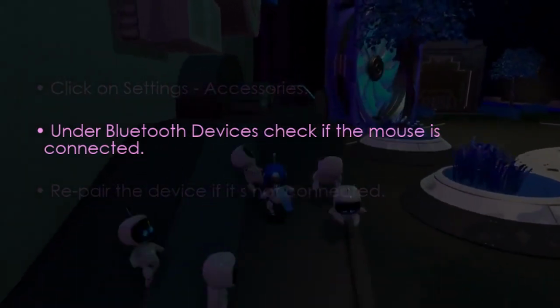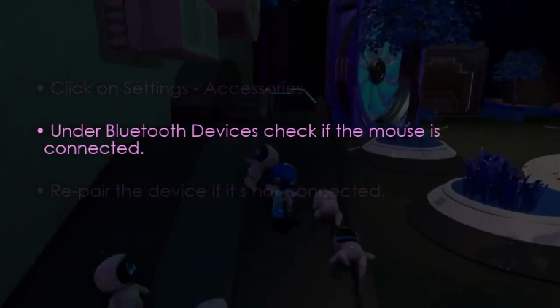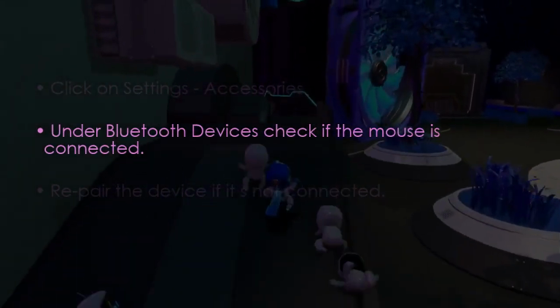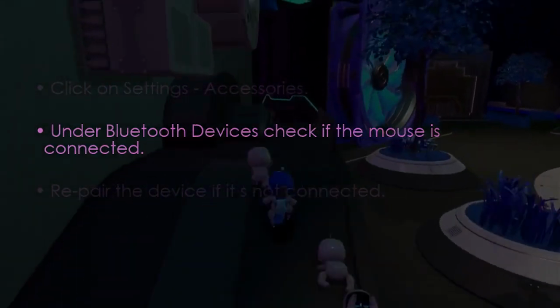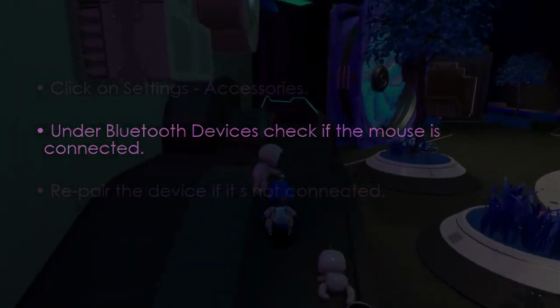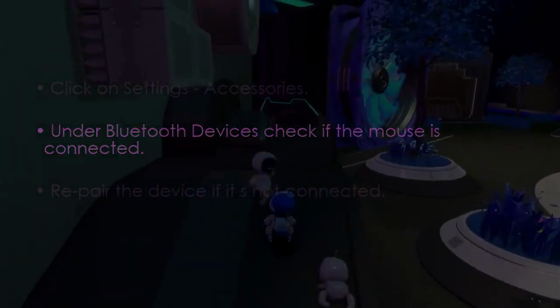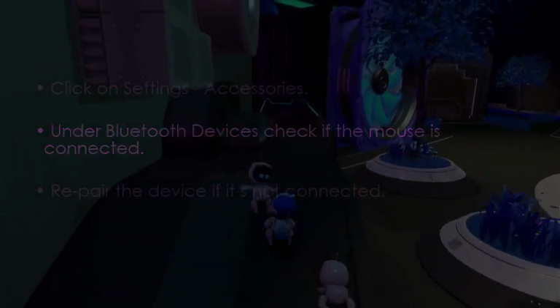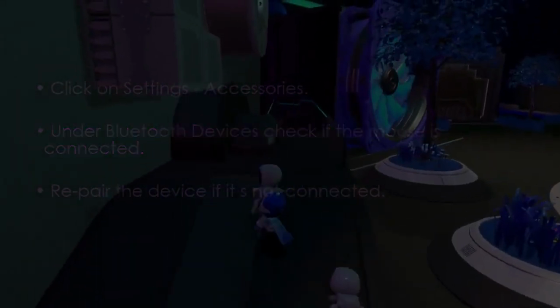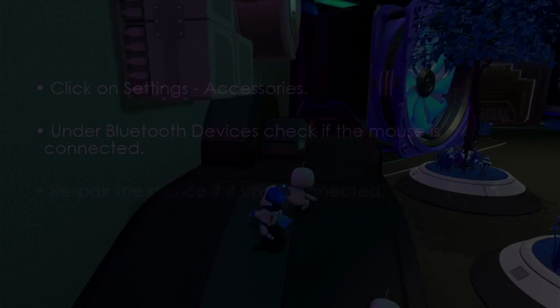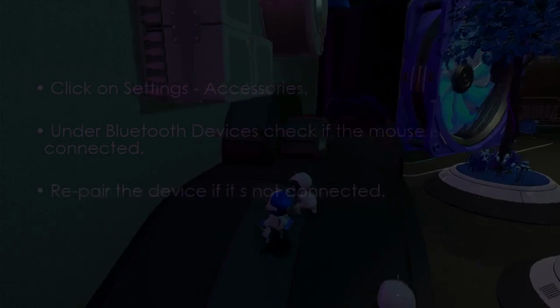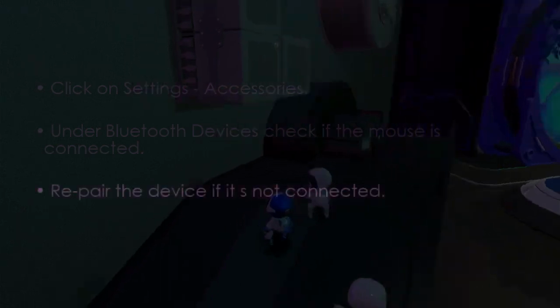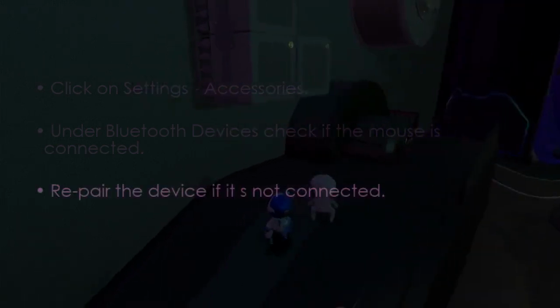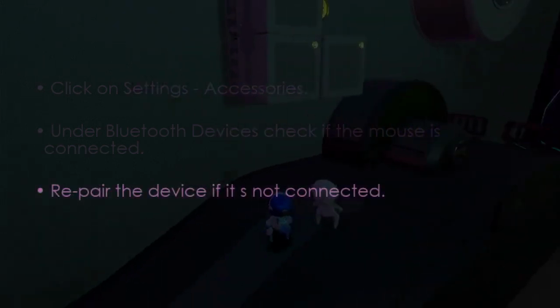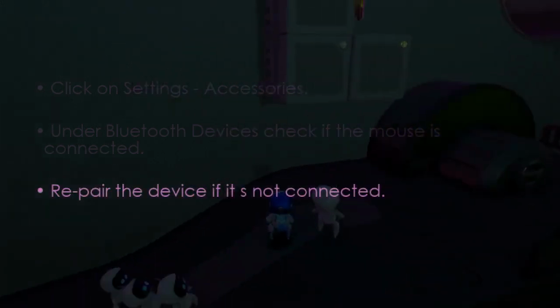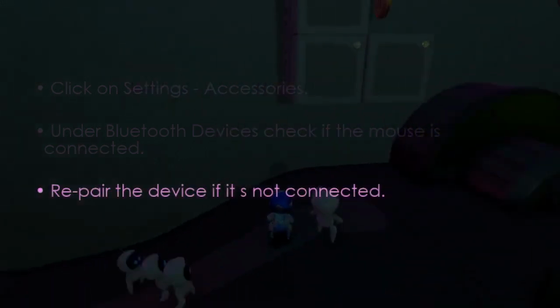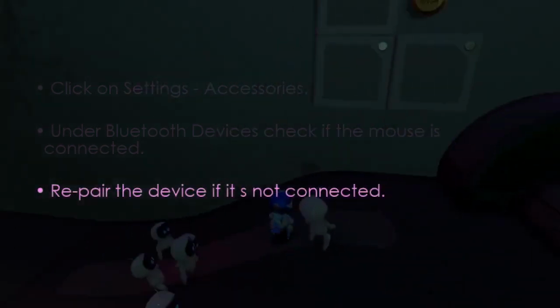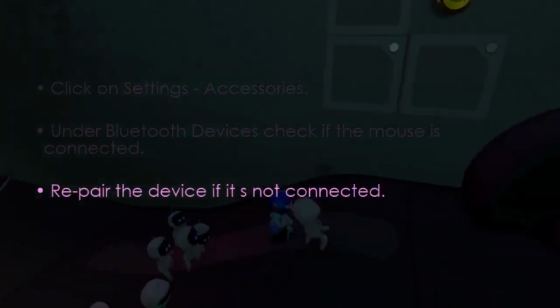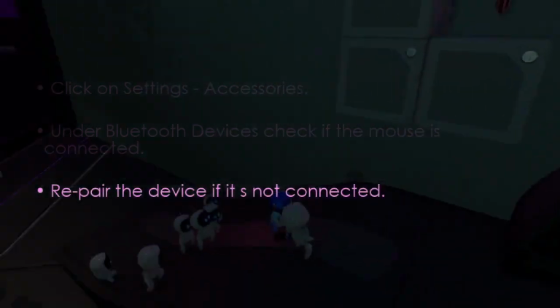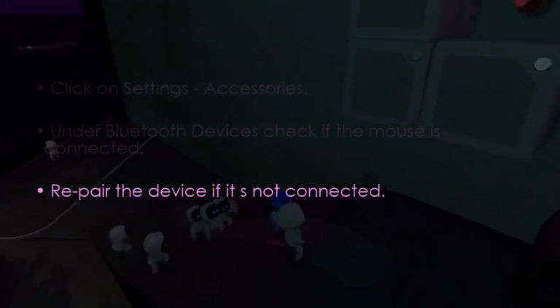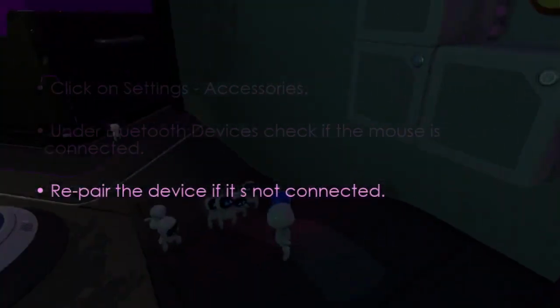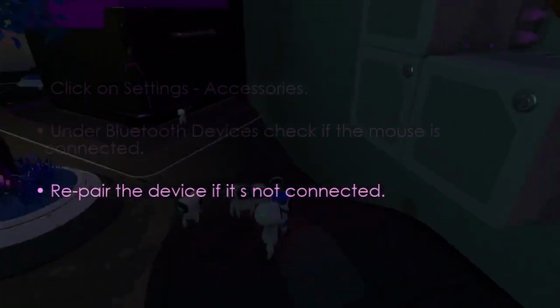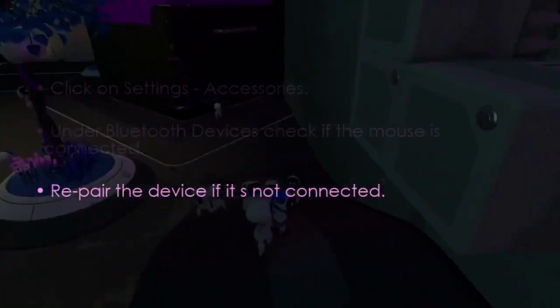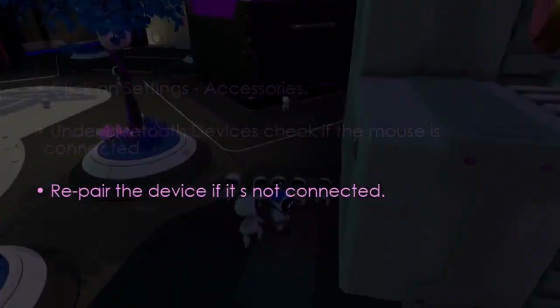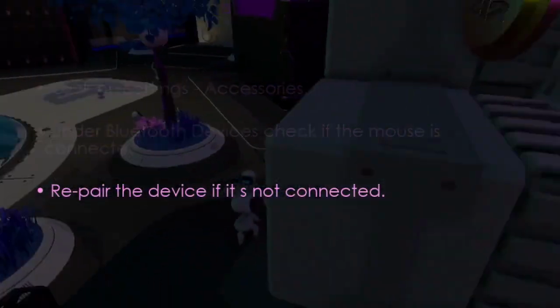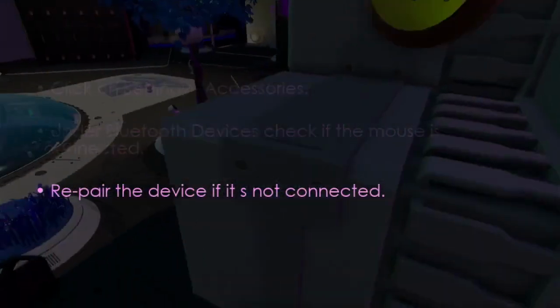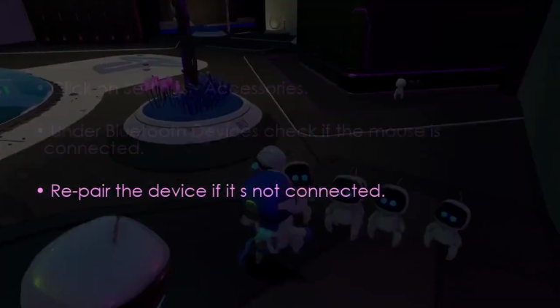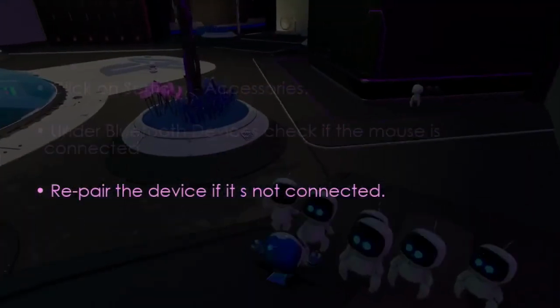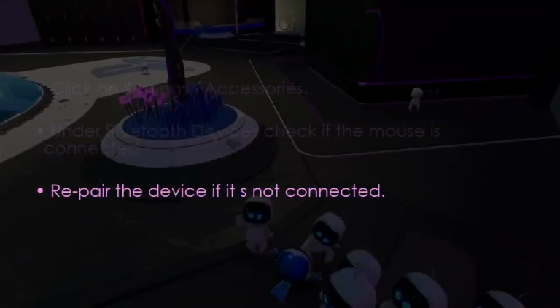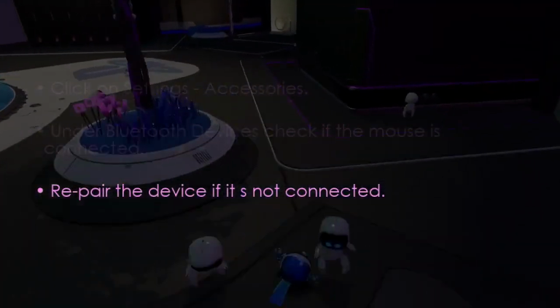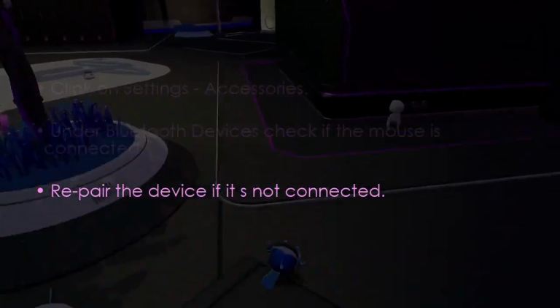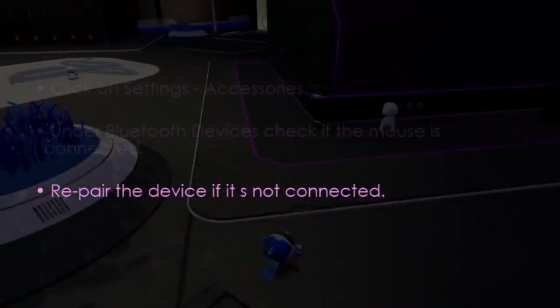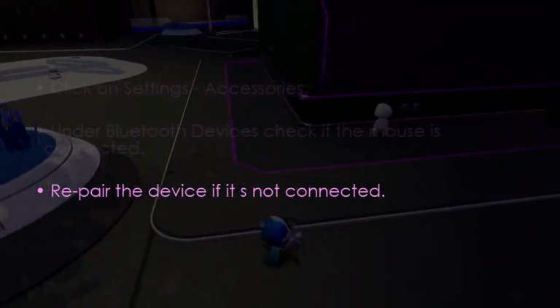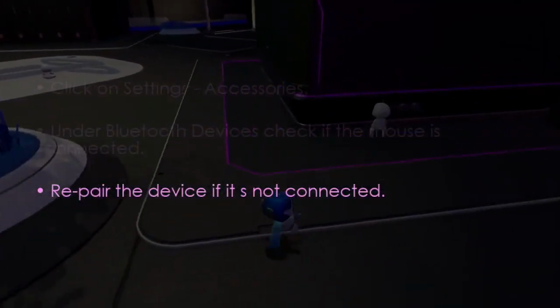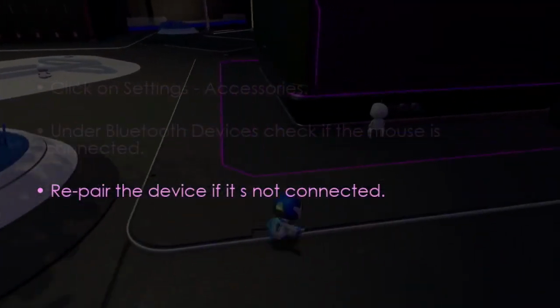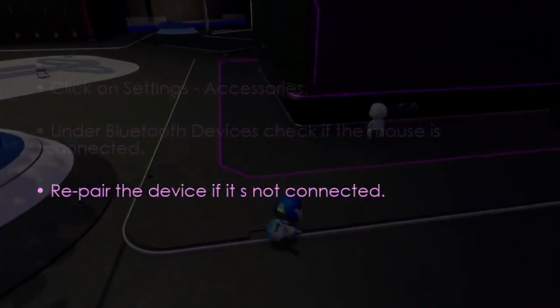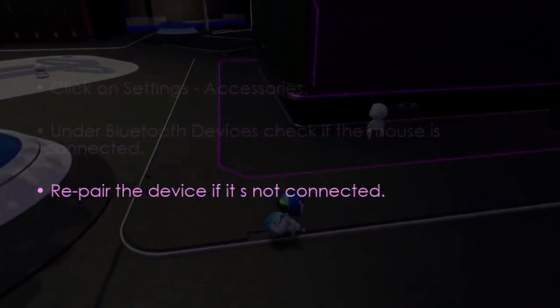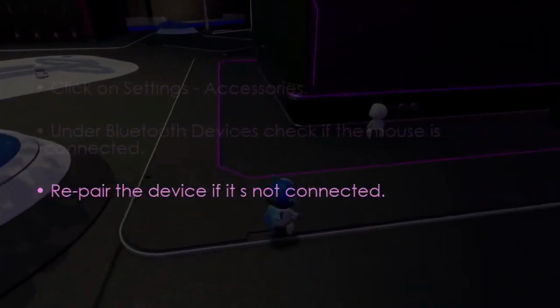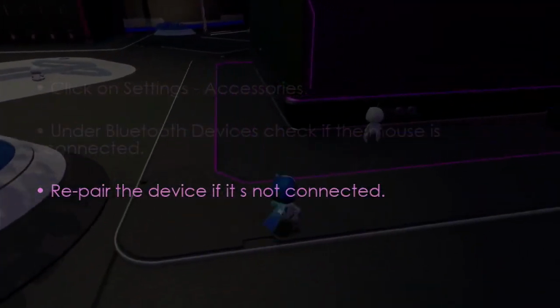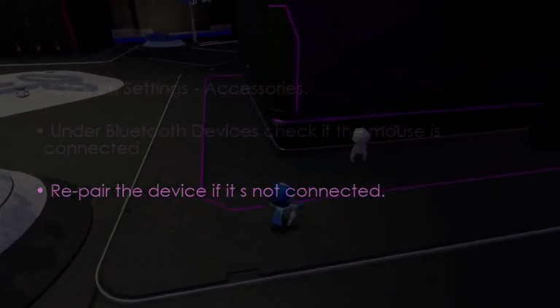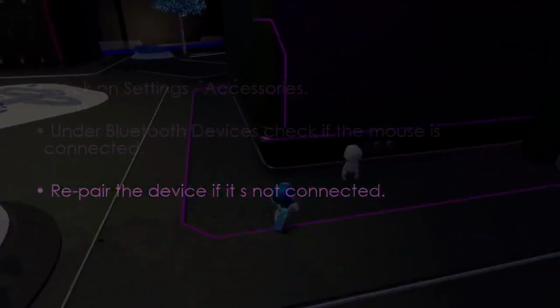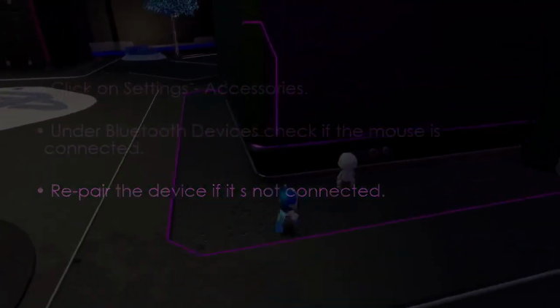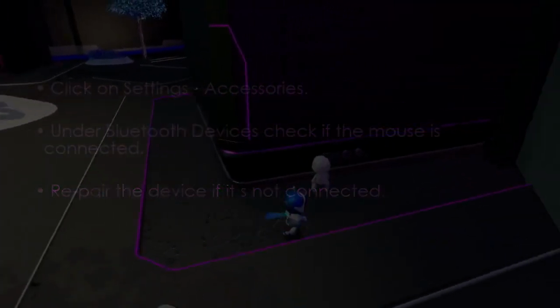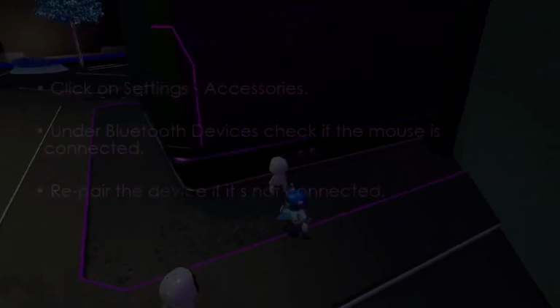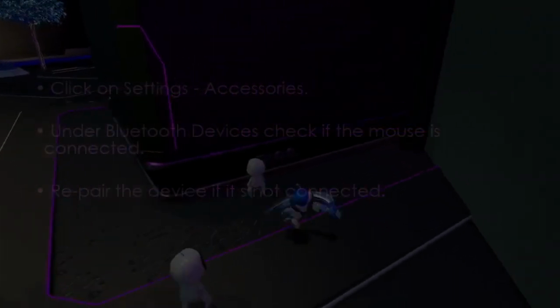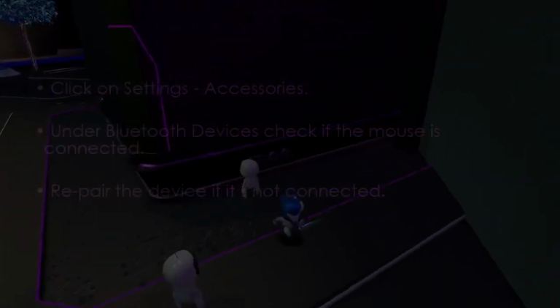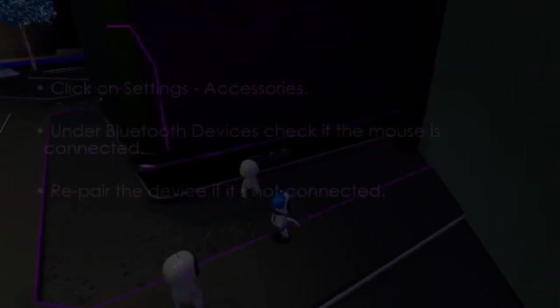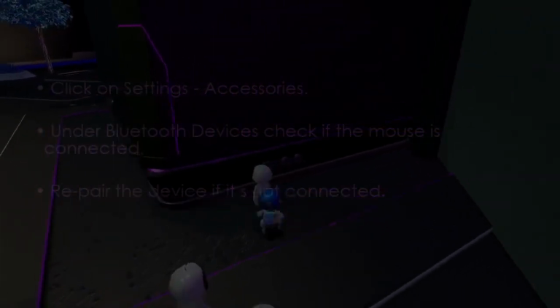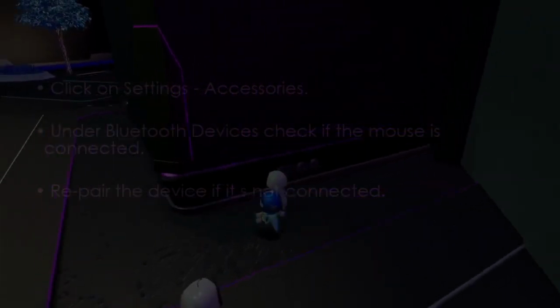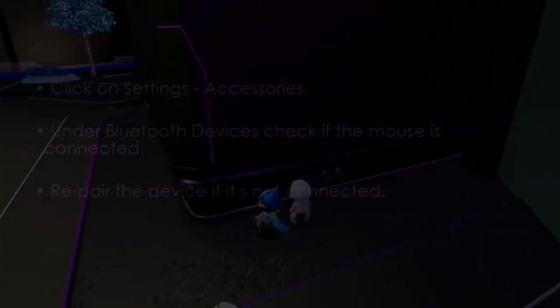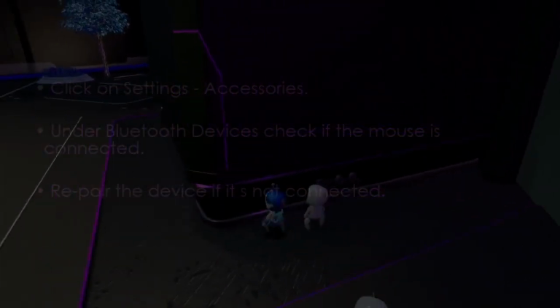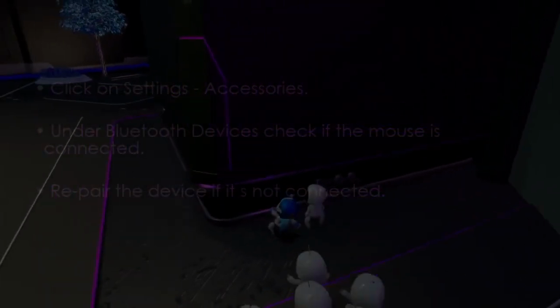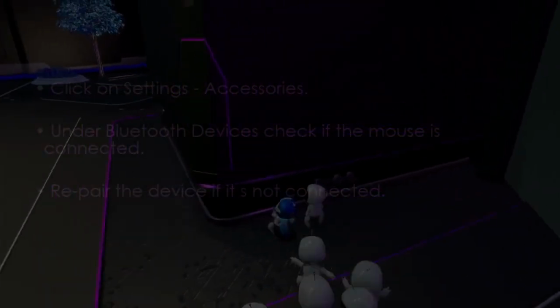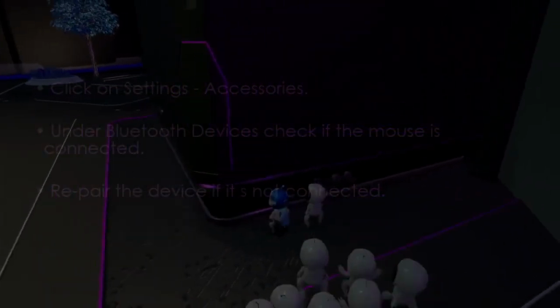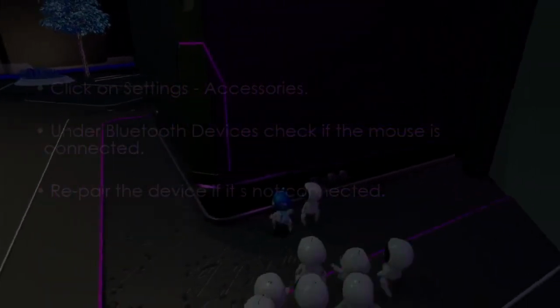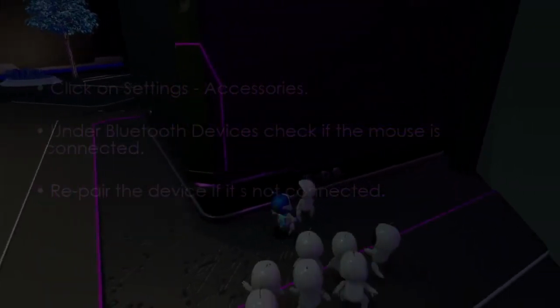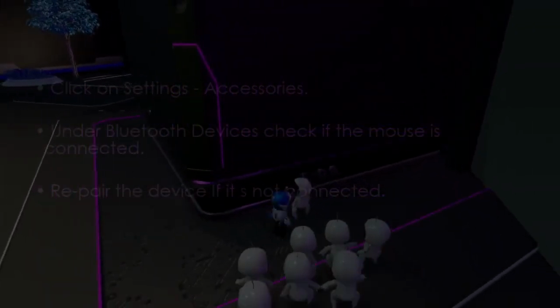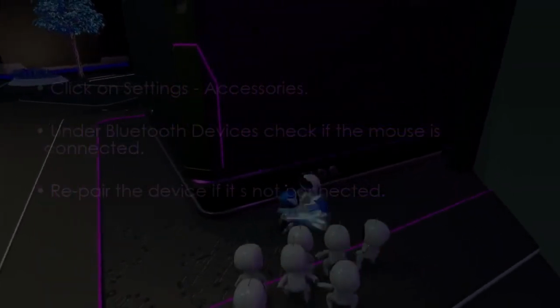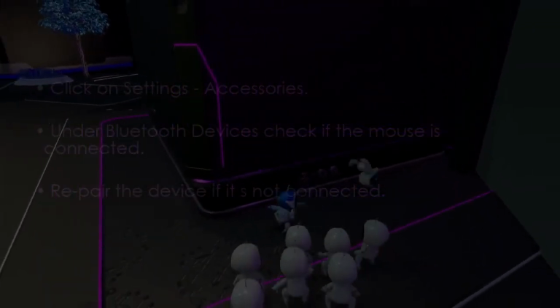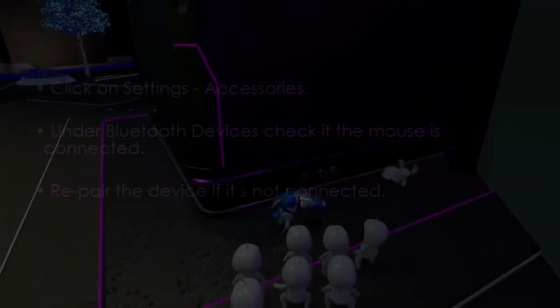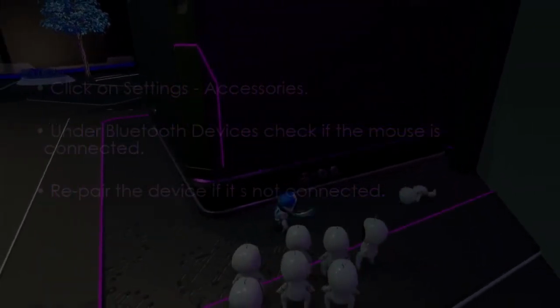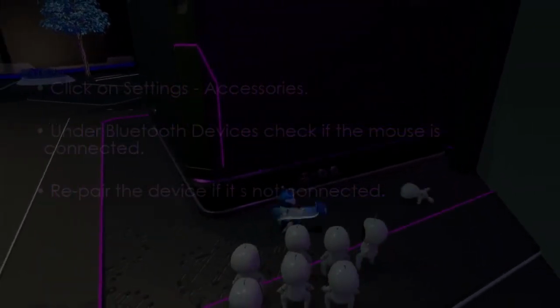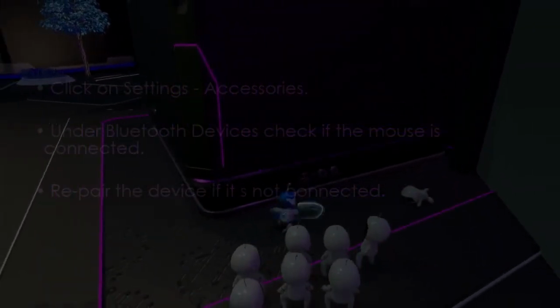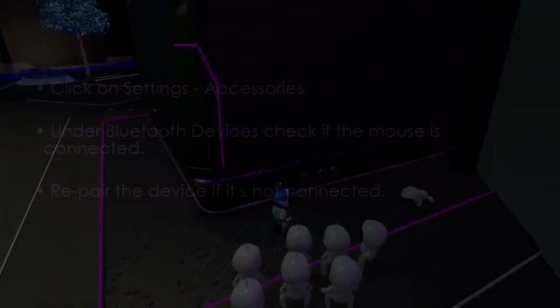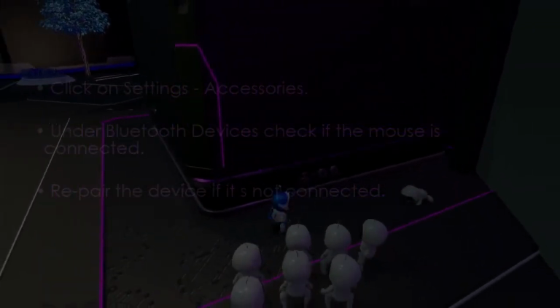The next step is to check Bluetooth settings. If wireless, click Settings, then Accessories, and under Bluetooth Devices check if the mouse is connected. Repair if not connected. You are good to go — that's it.